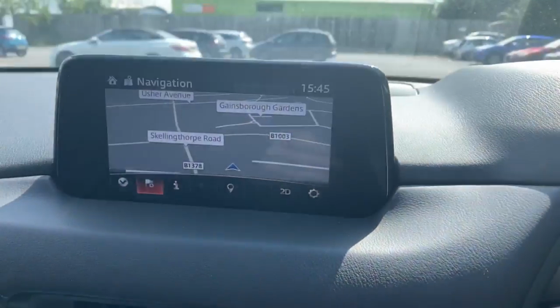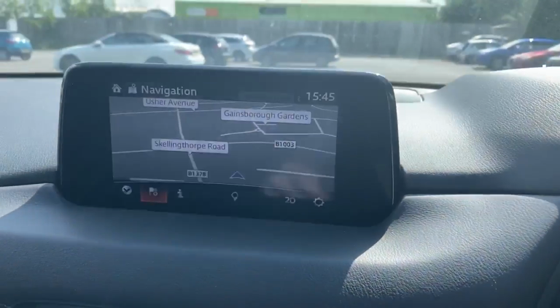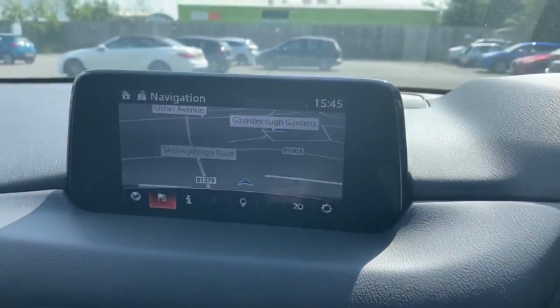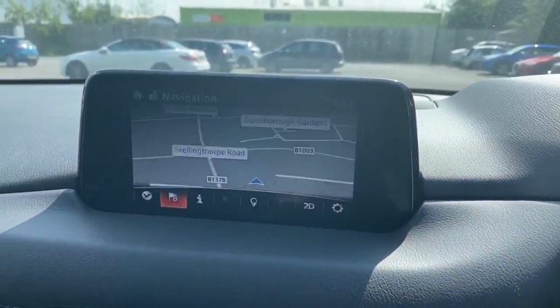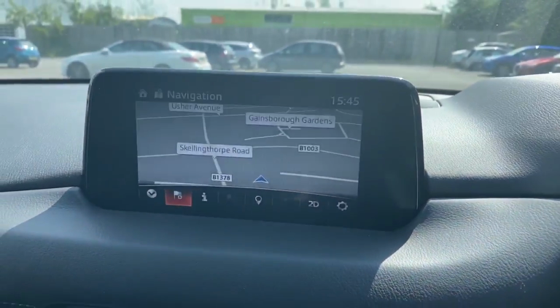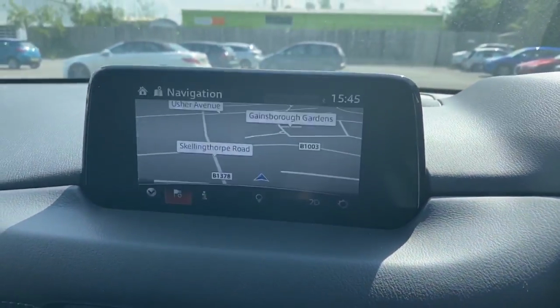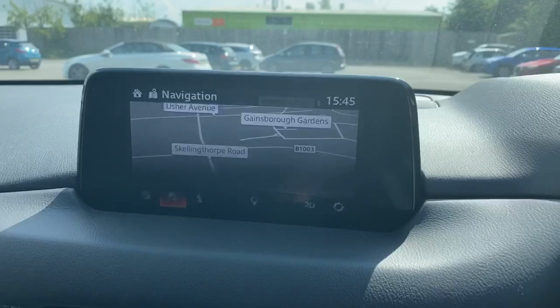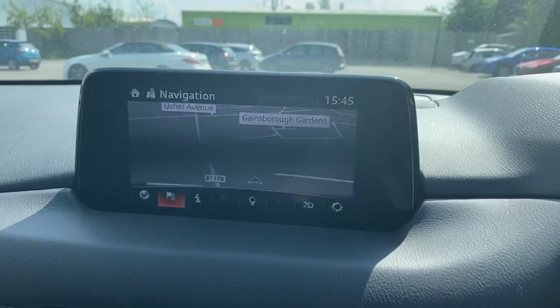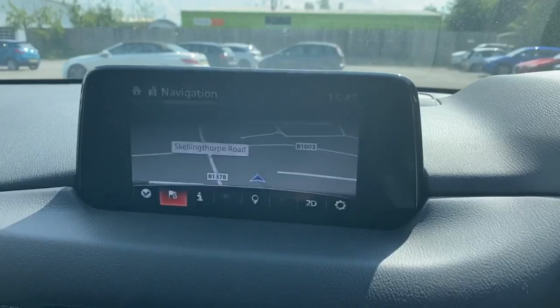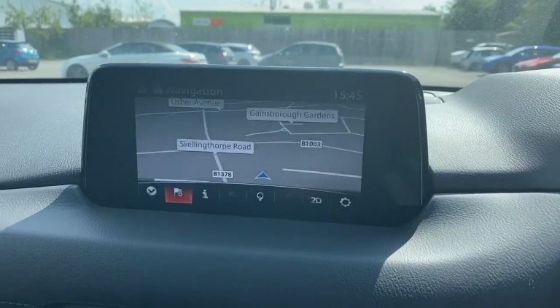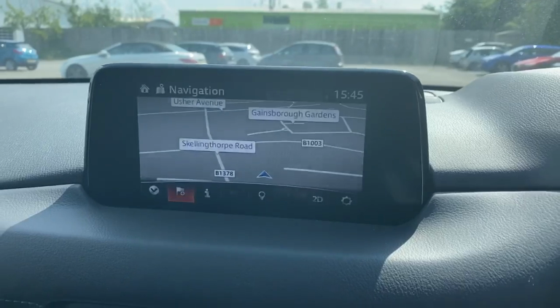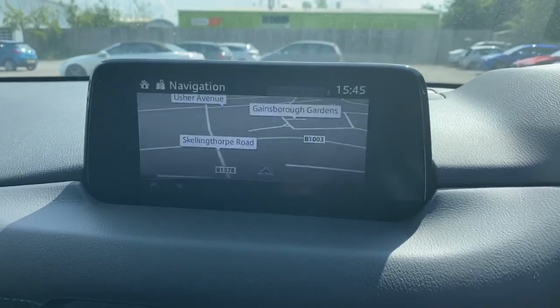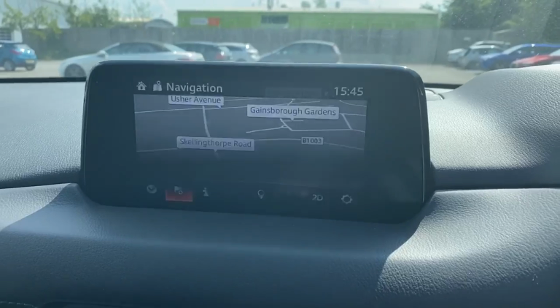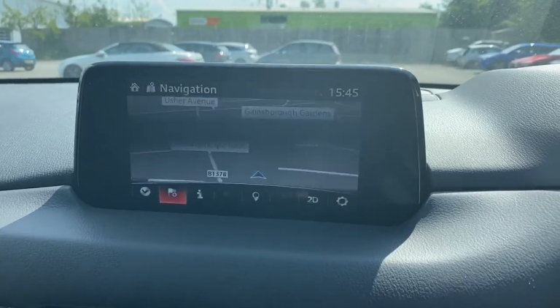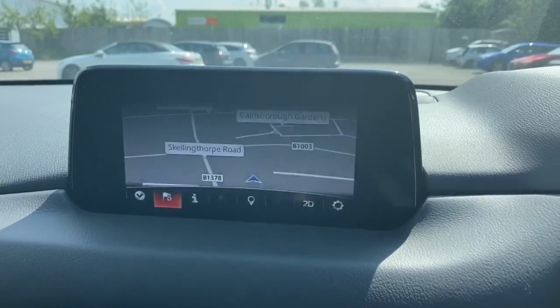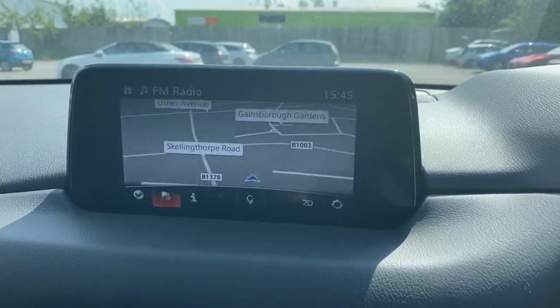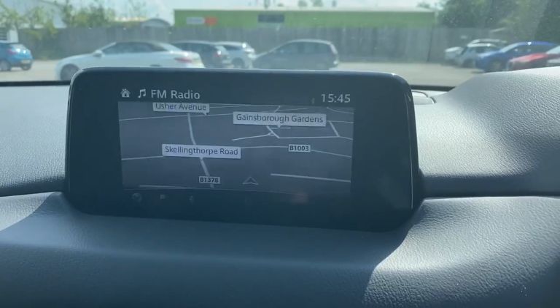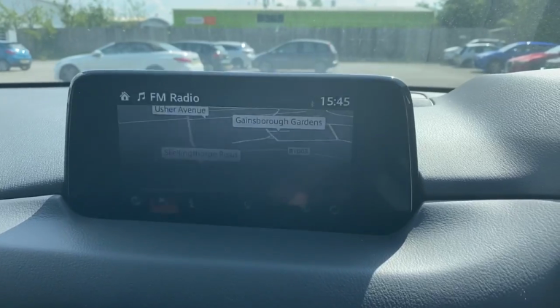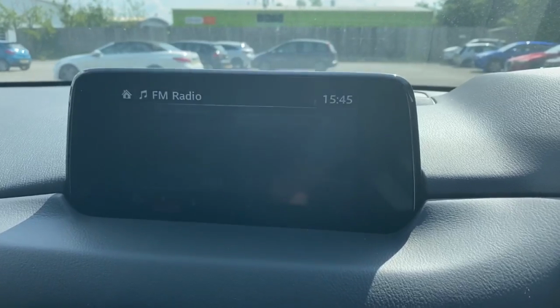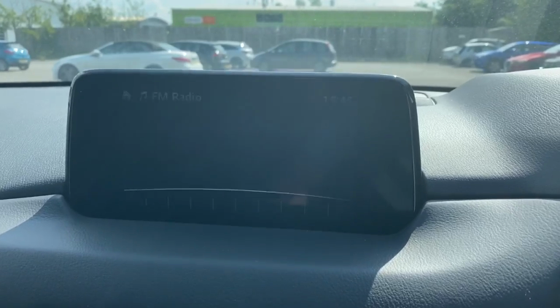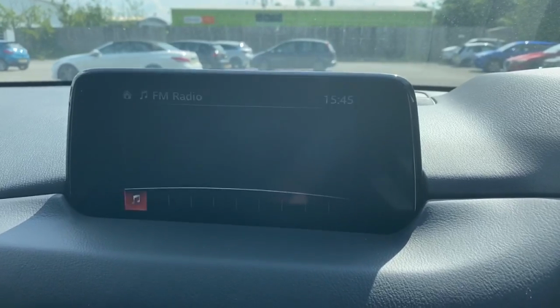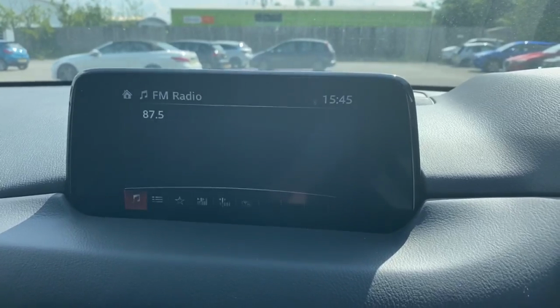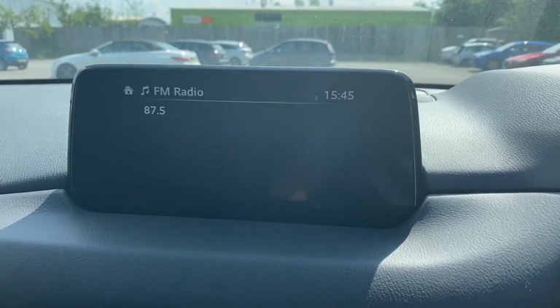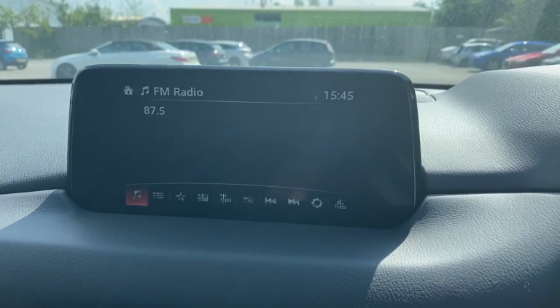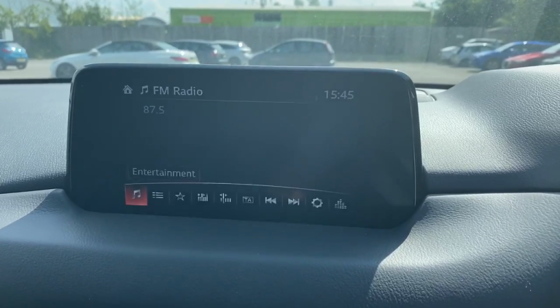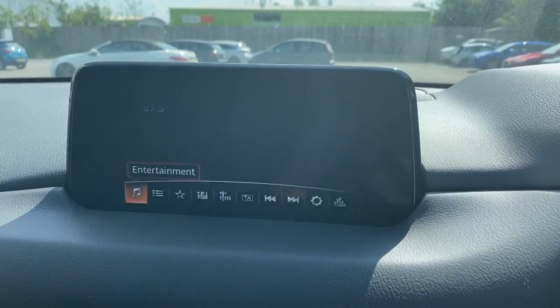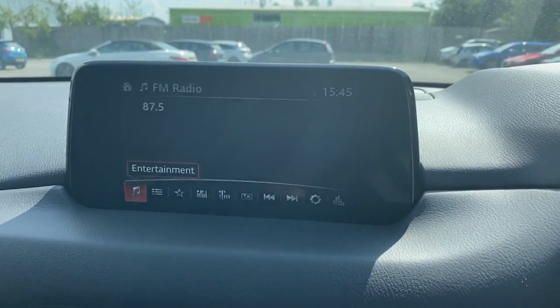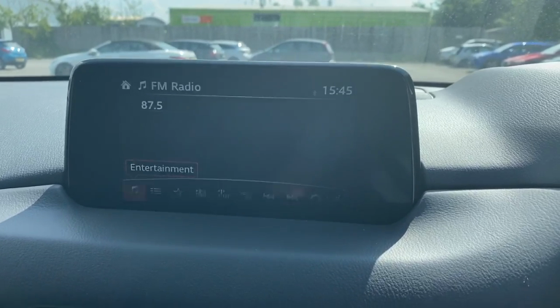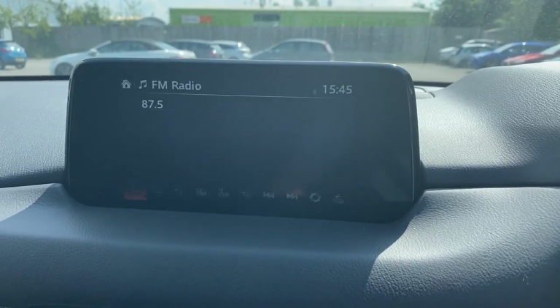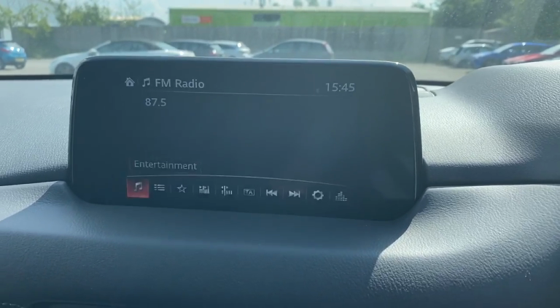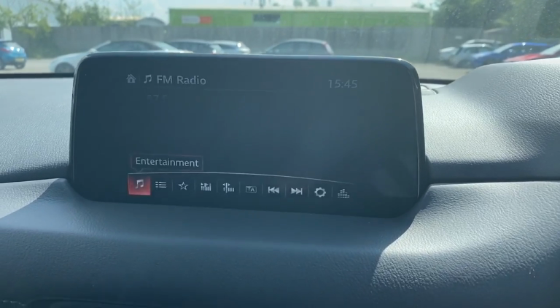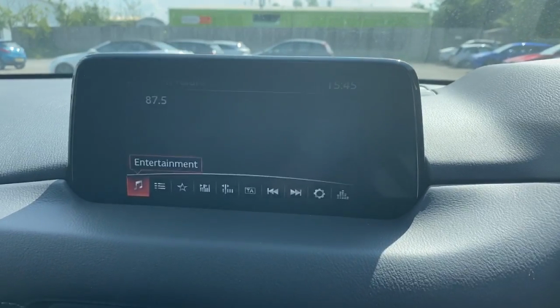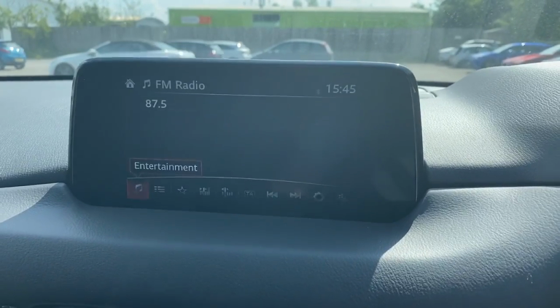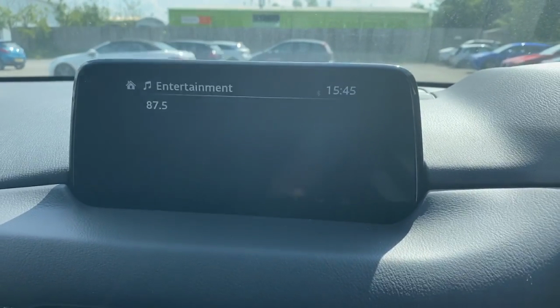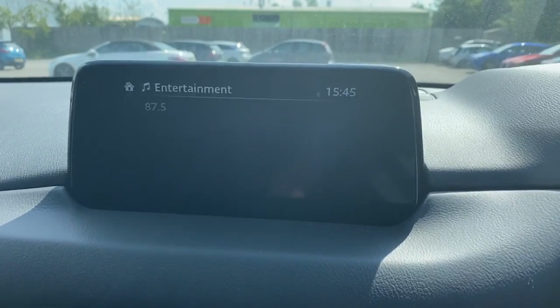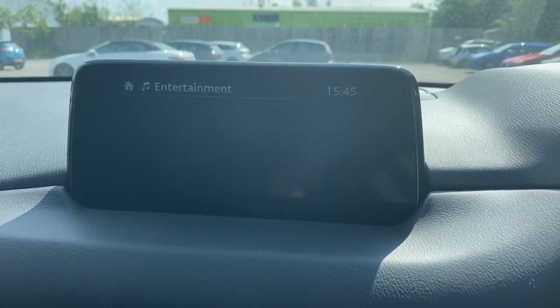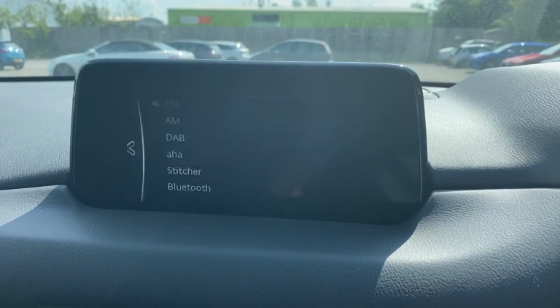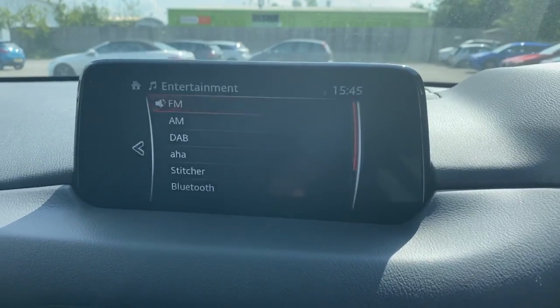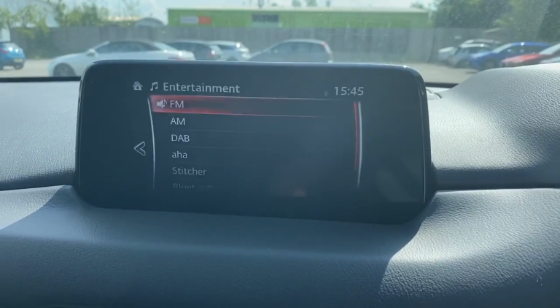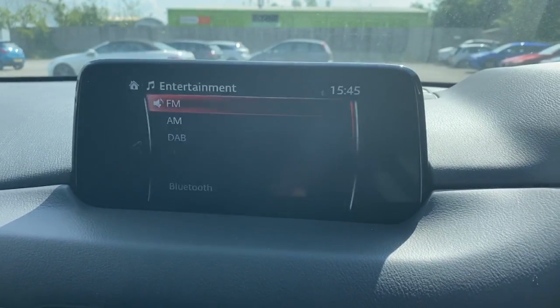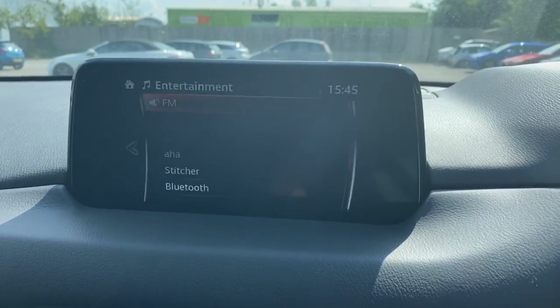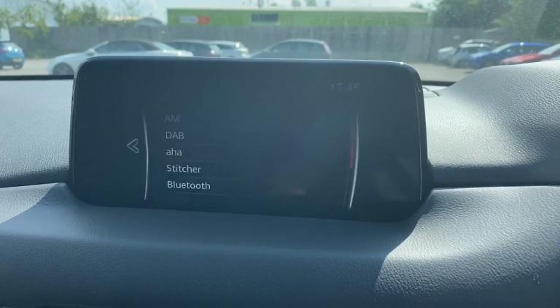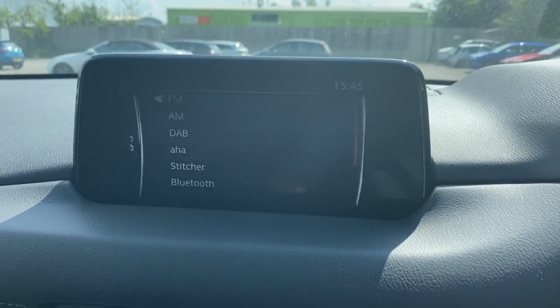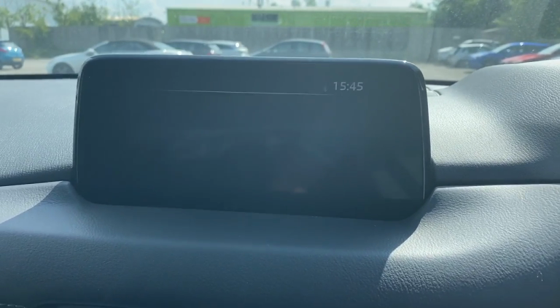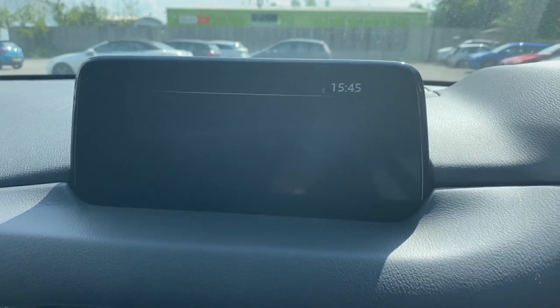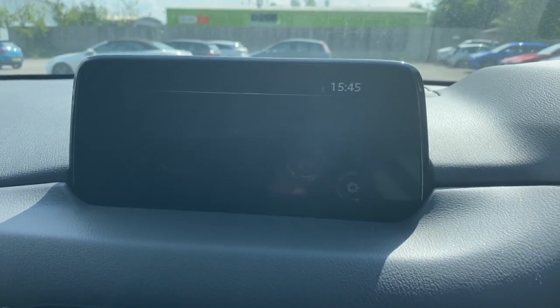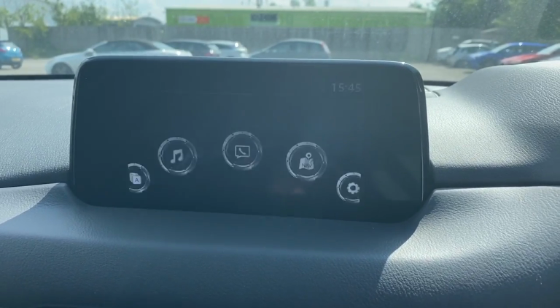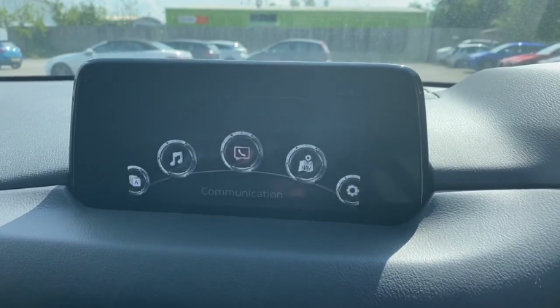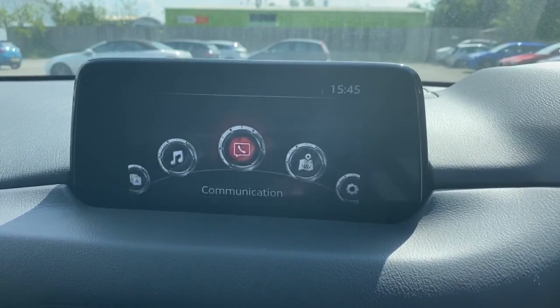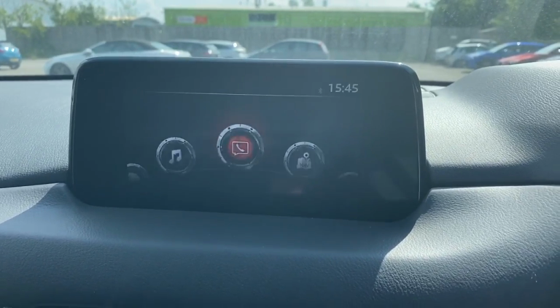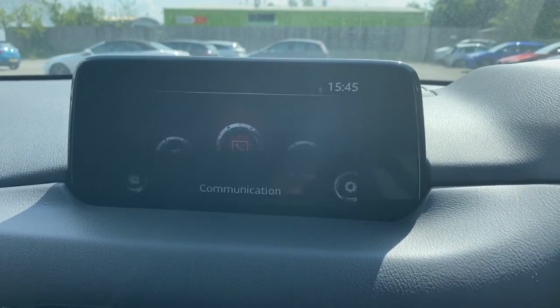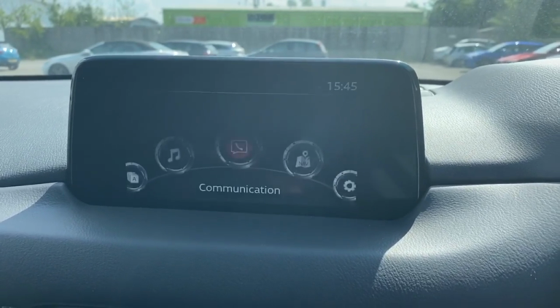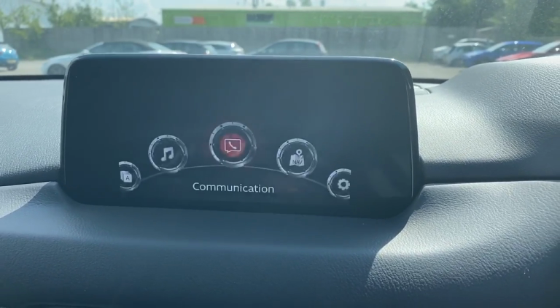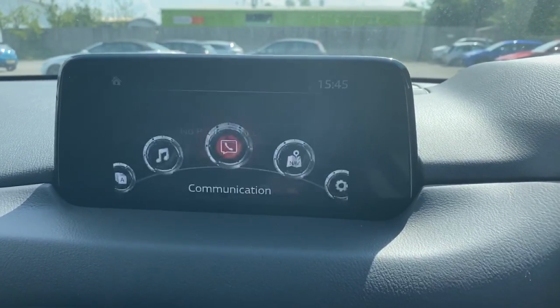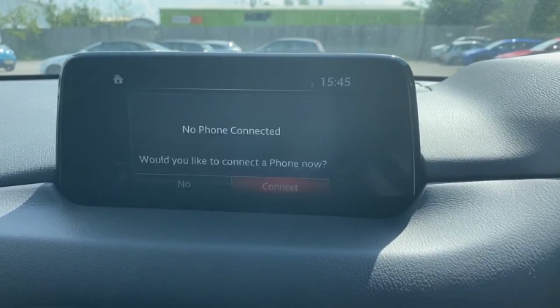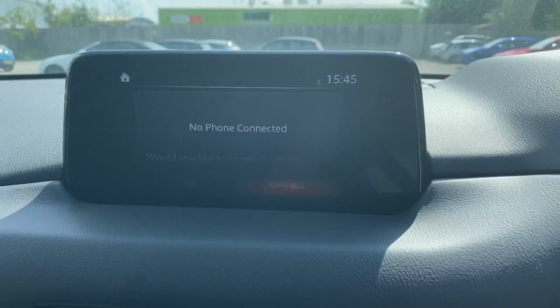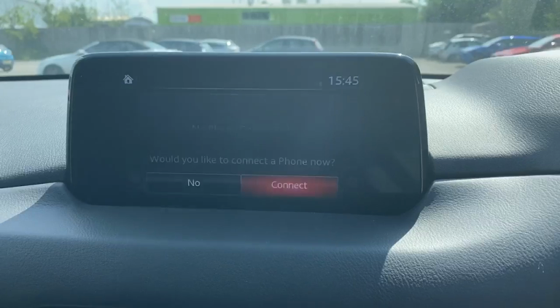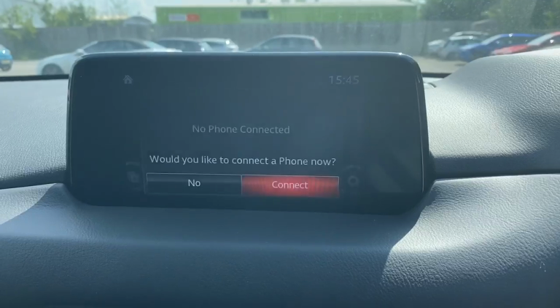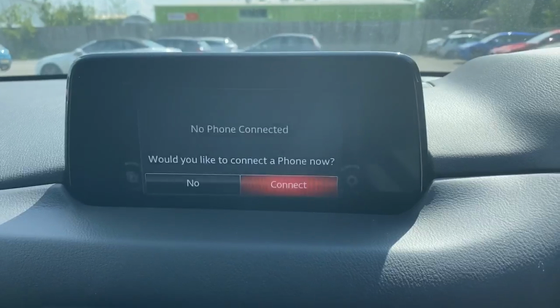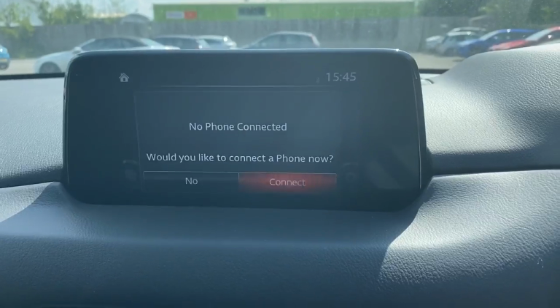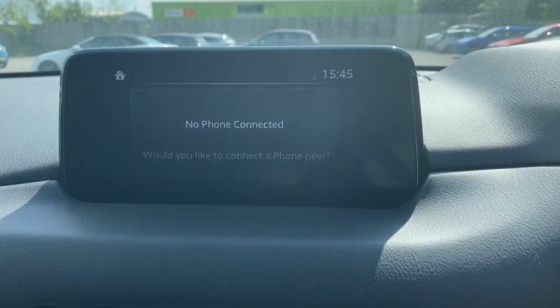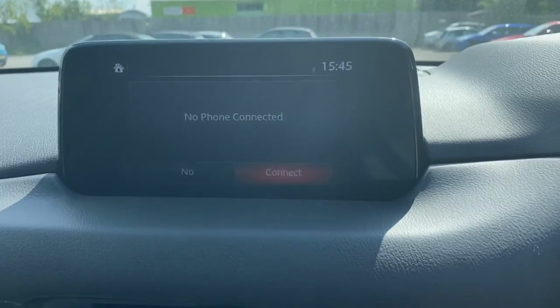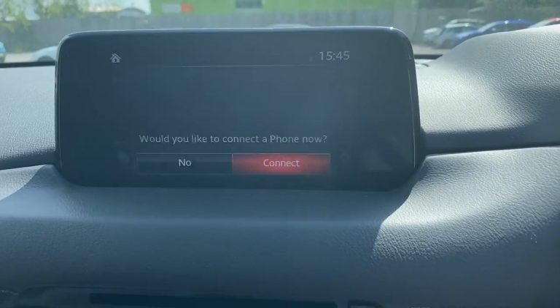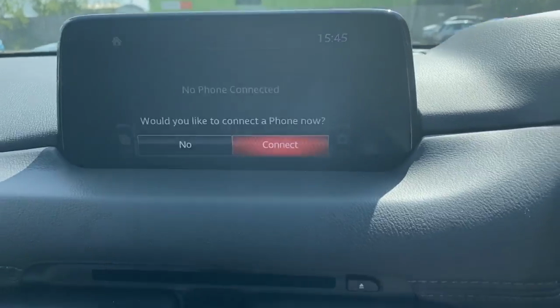Satellite navigation, FM, AM and DAB radio, and Bluetooth connectivity for your phone.